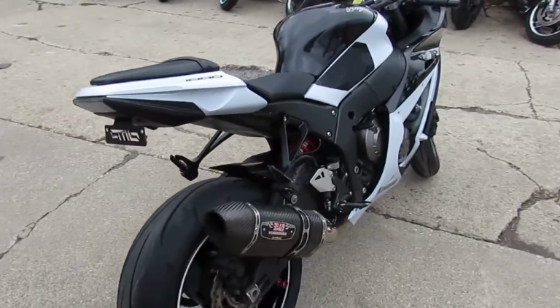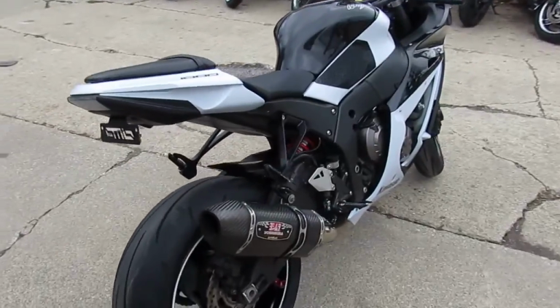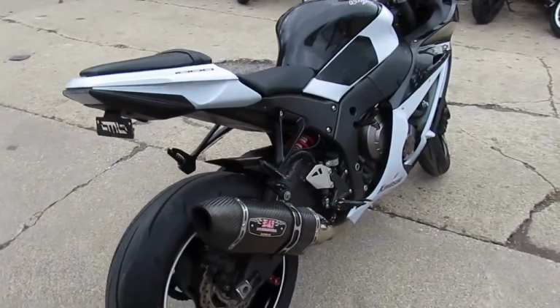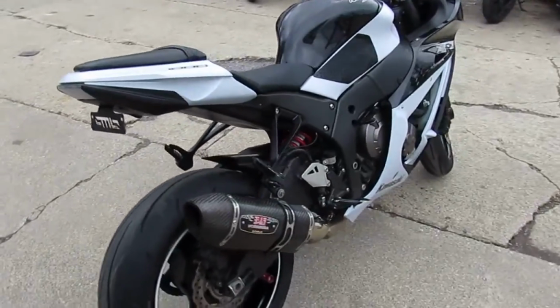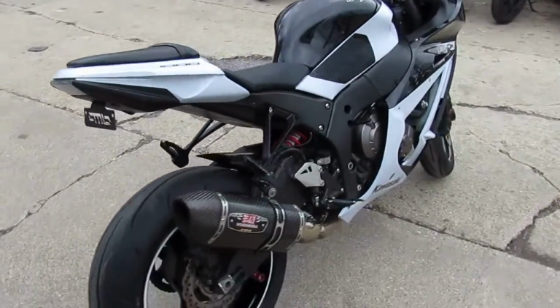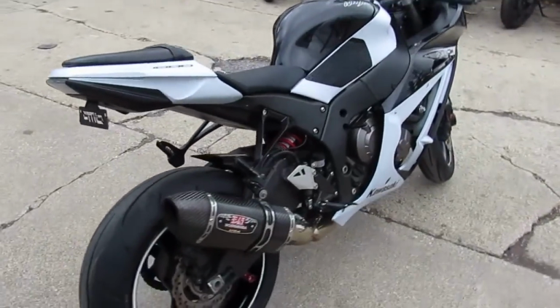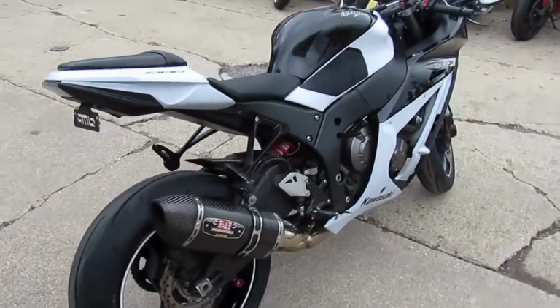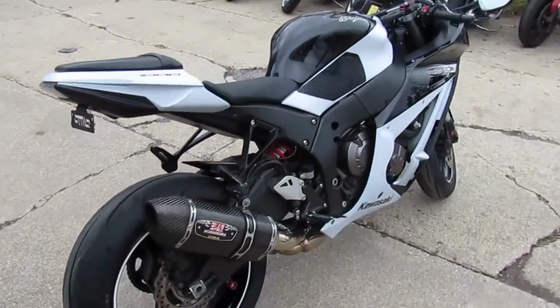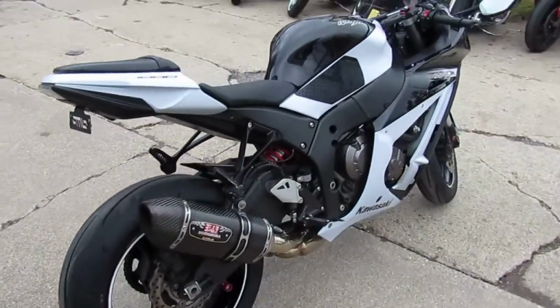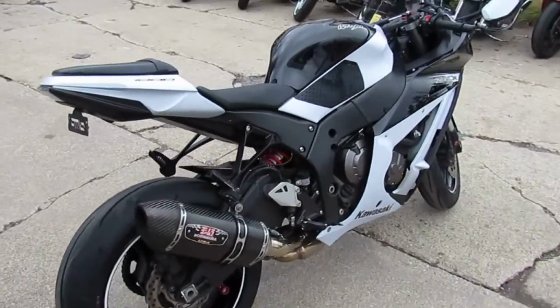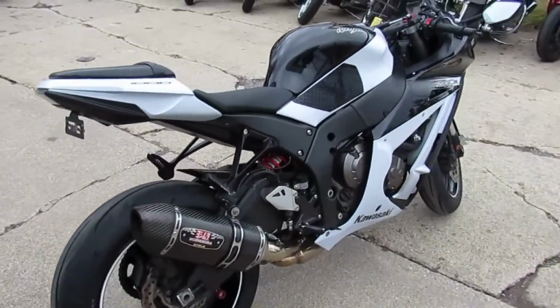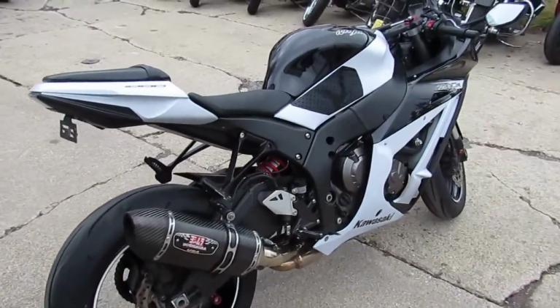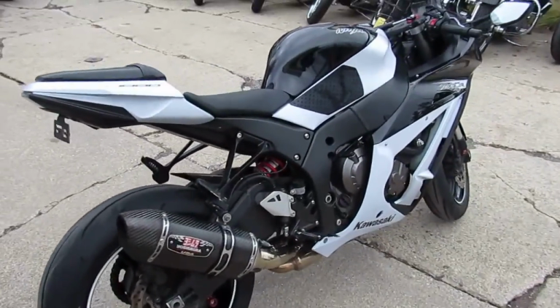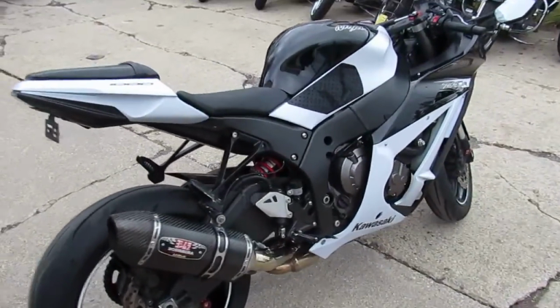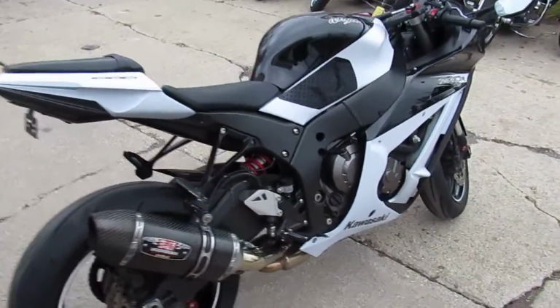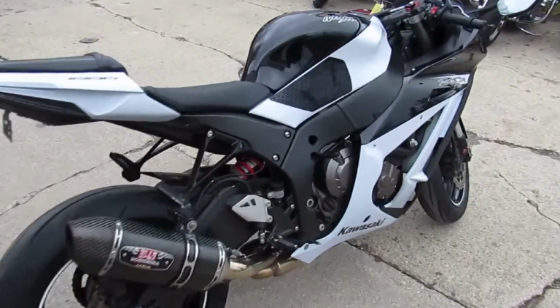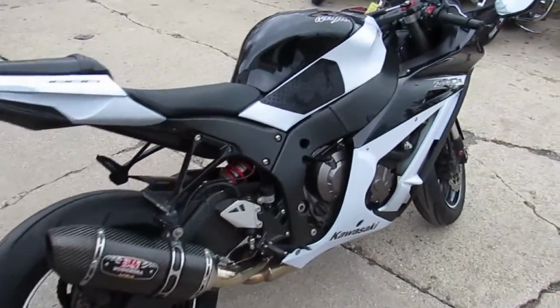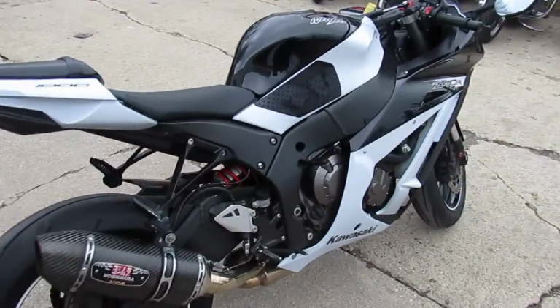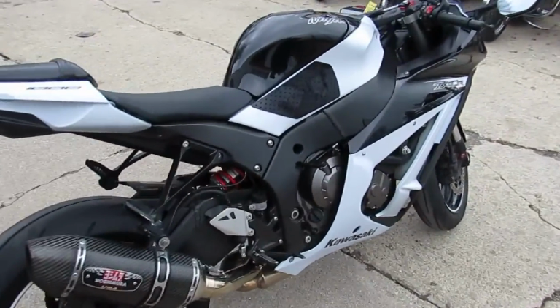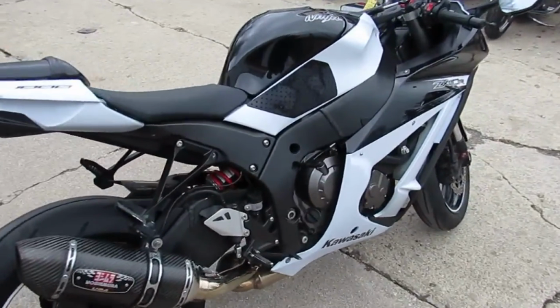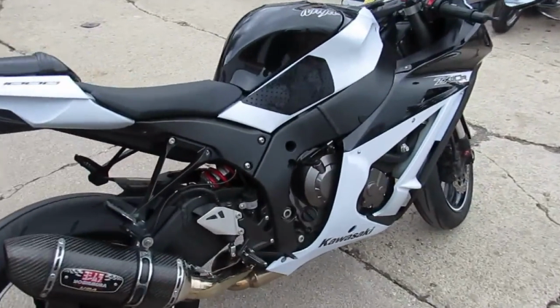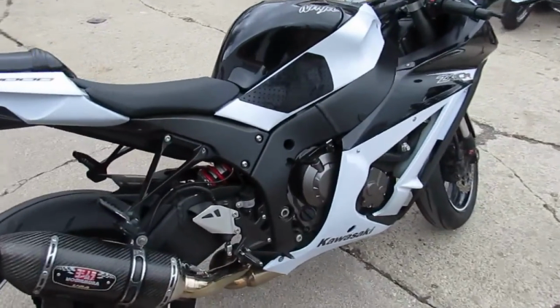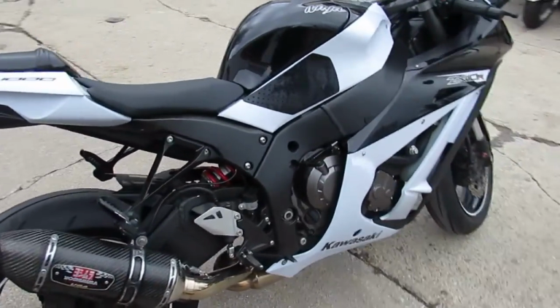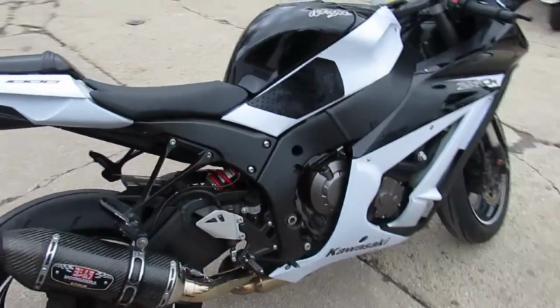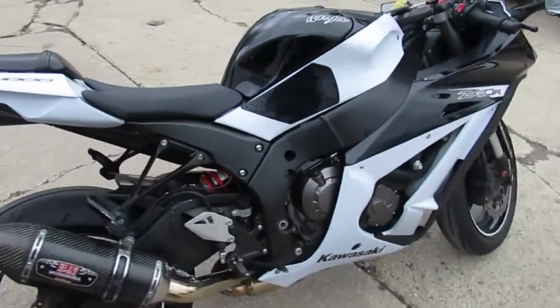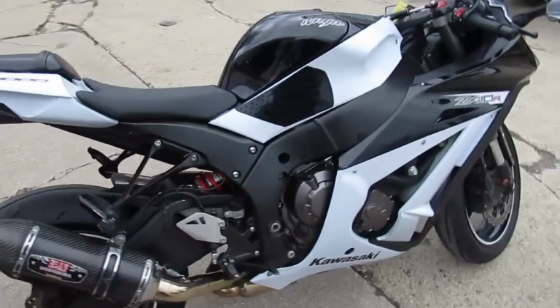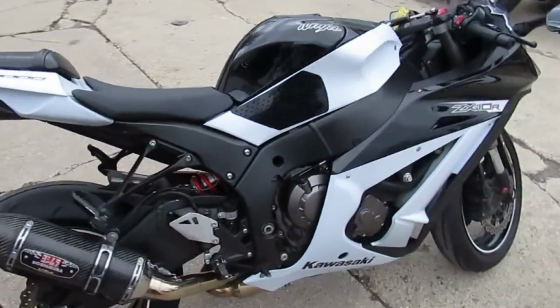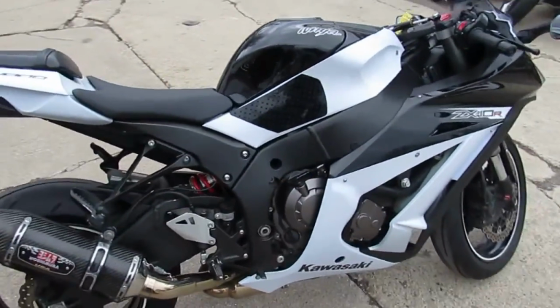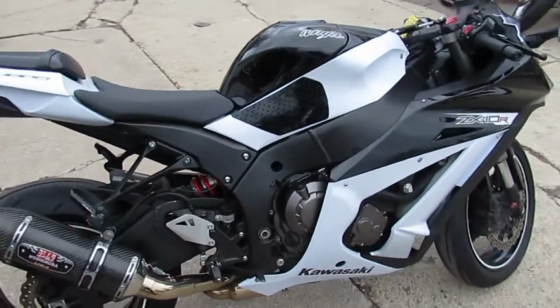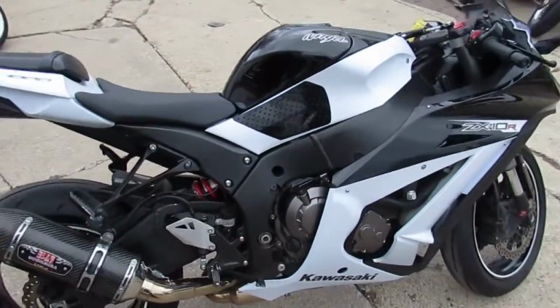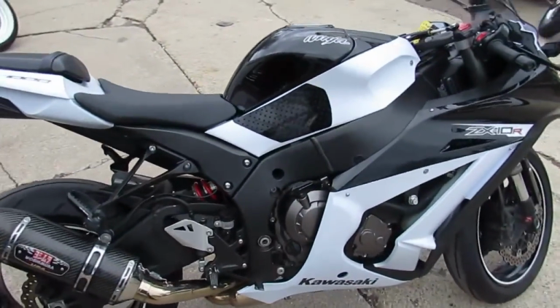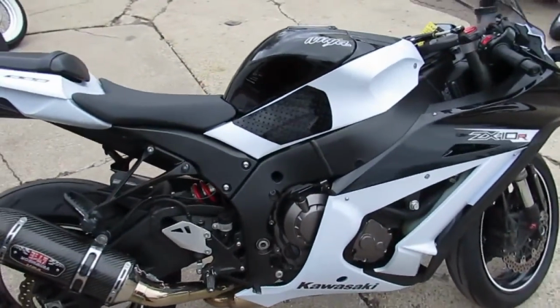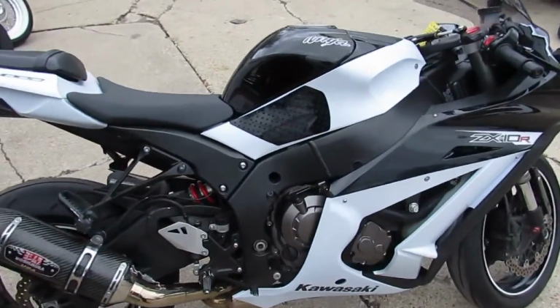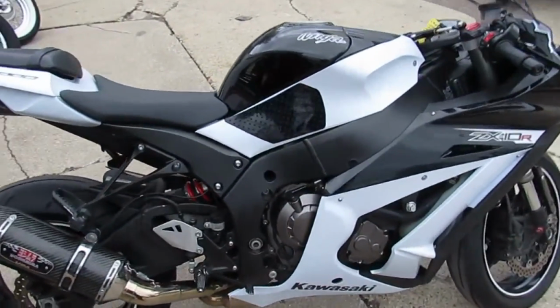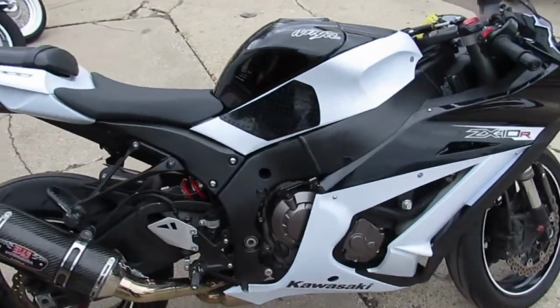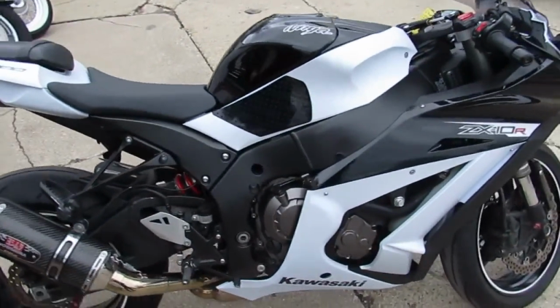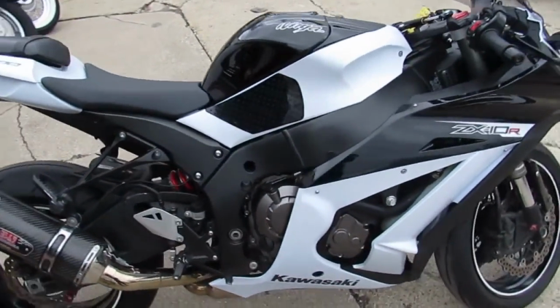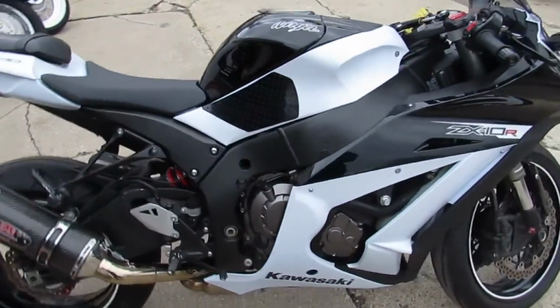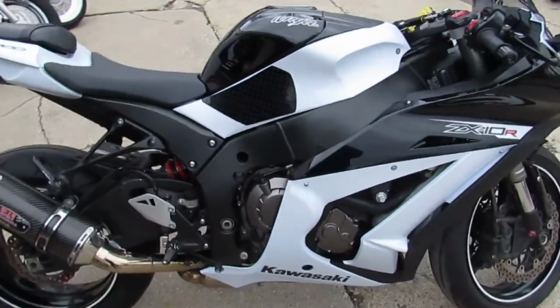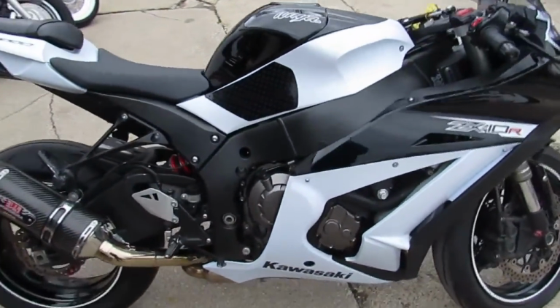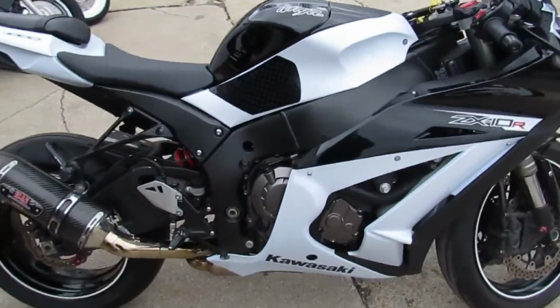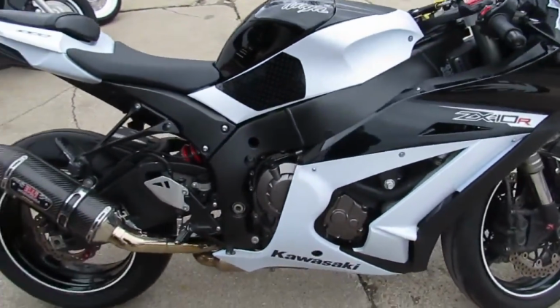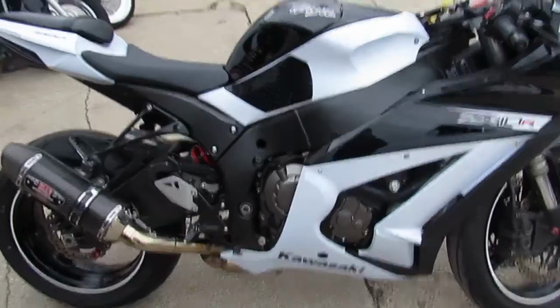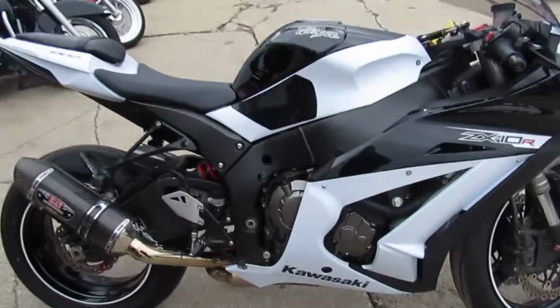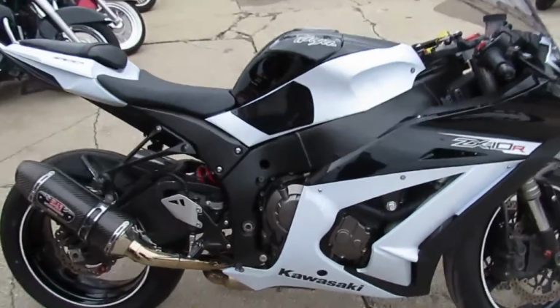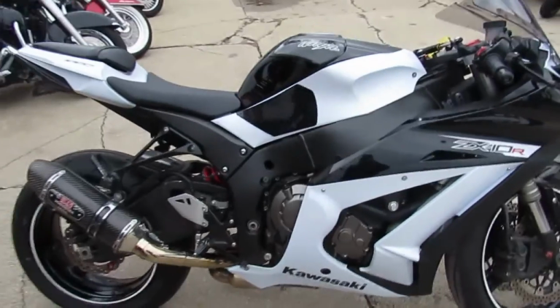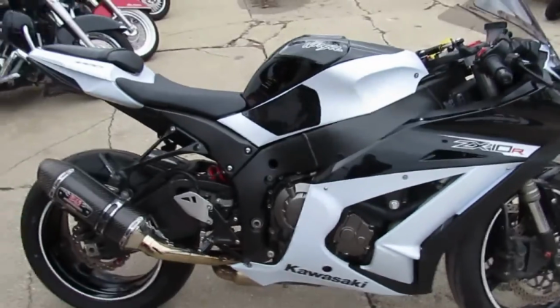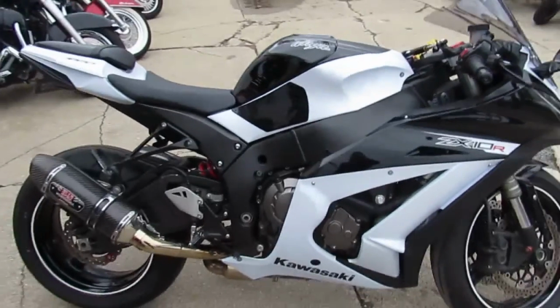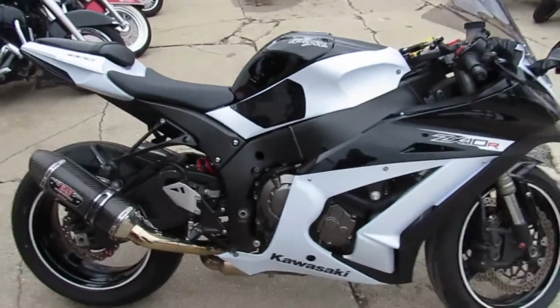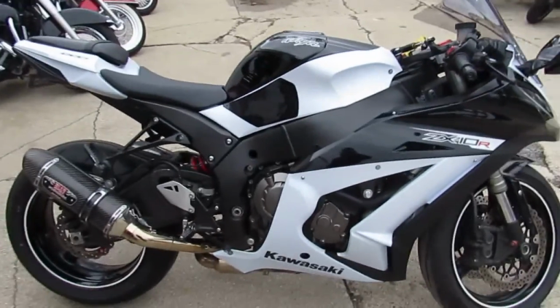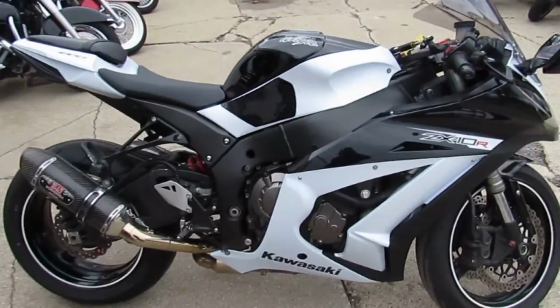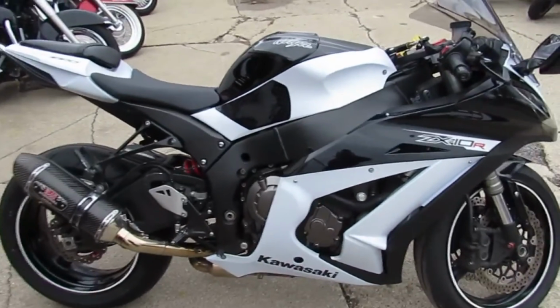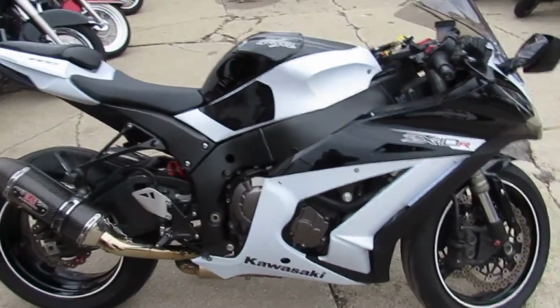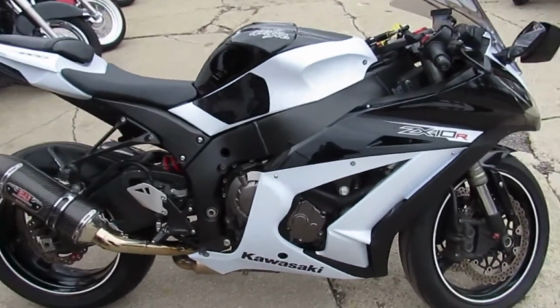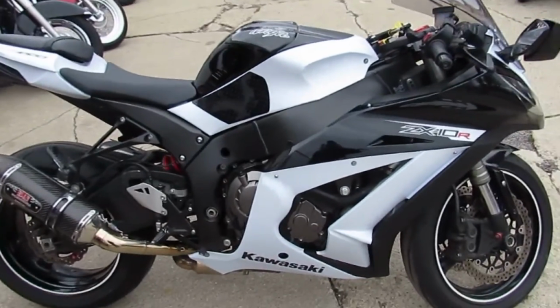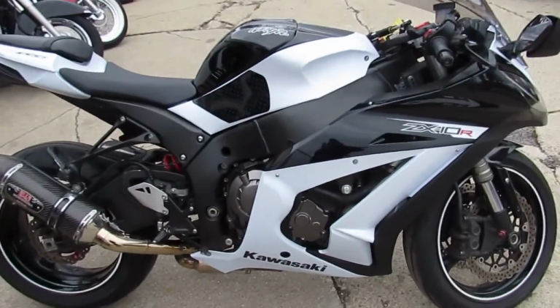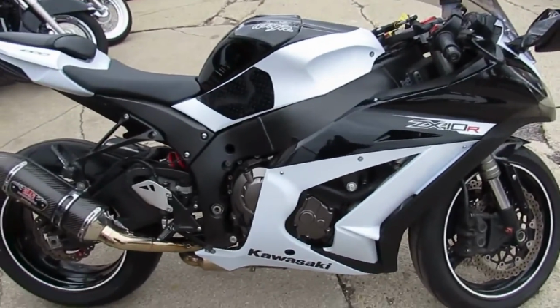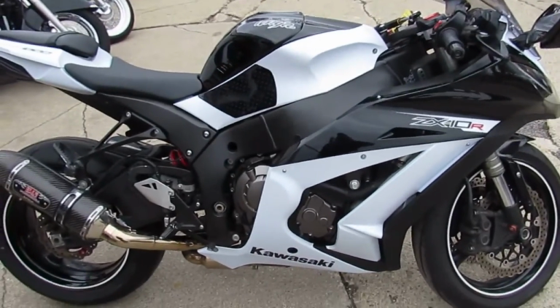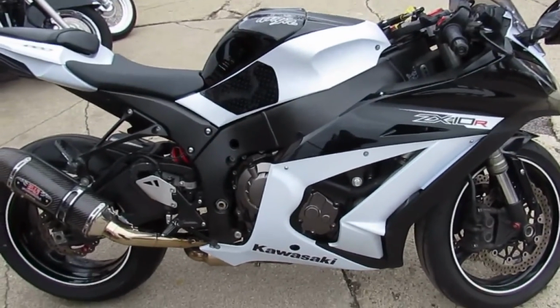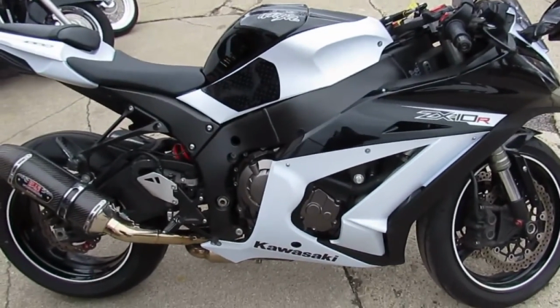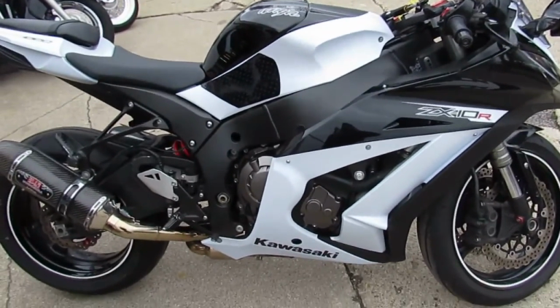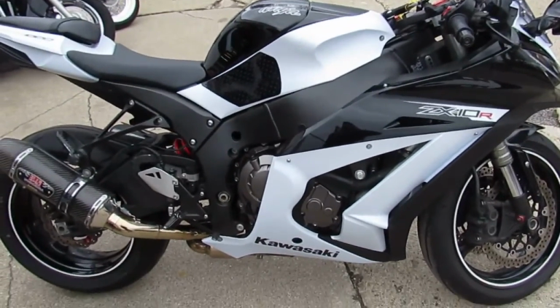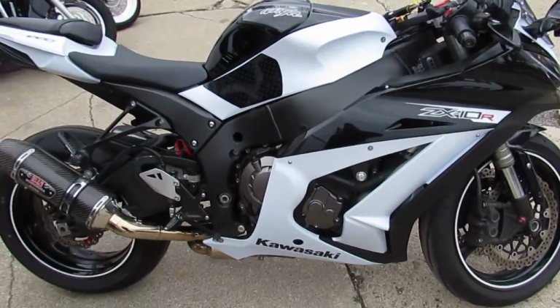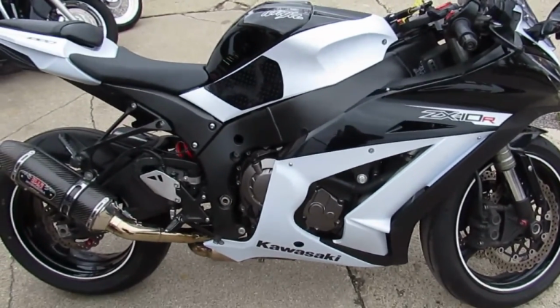2013 ZX10 only $8,999. ApprovalPowersports.com. Give us a call today and you can ride.